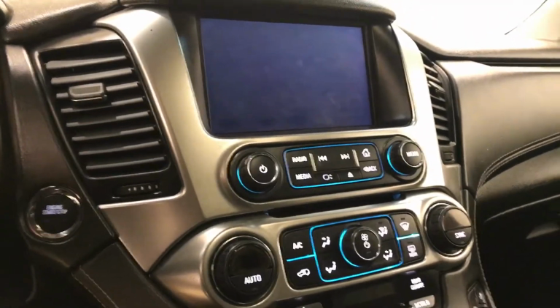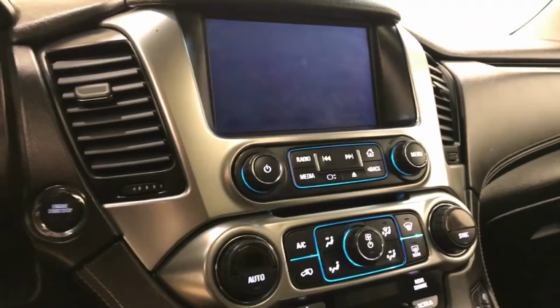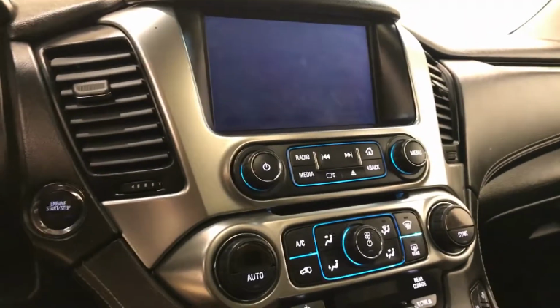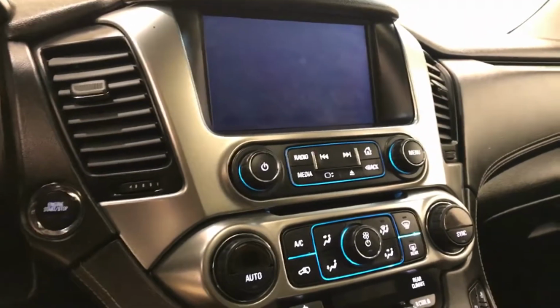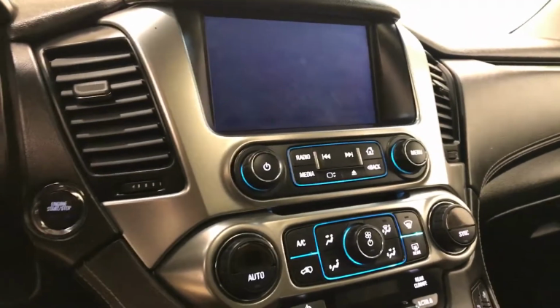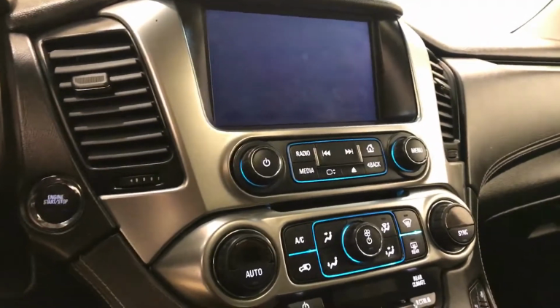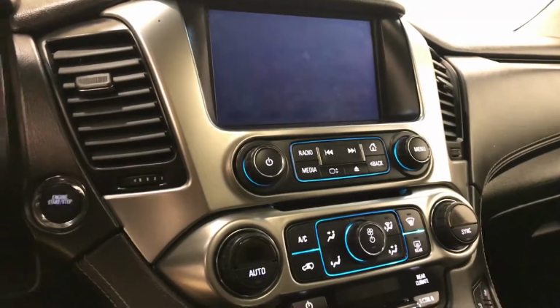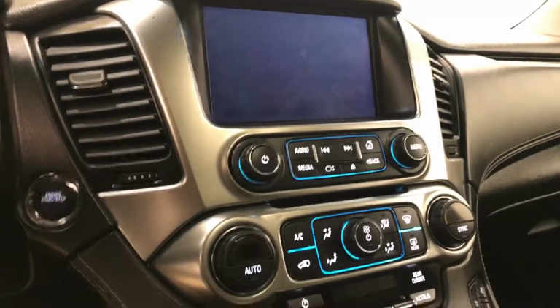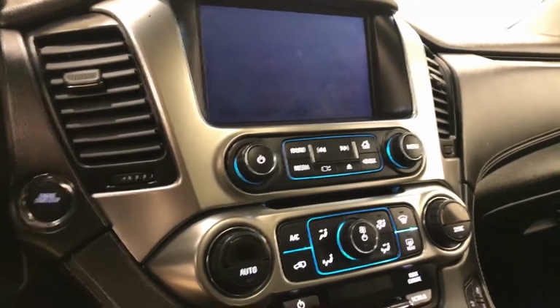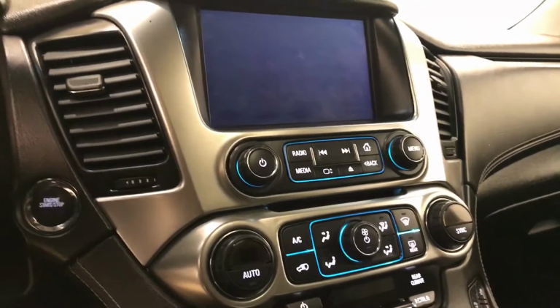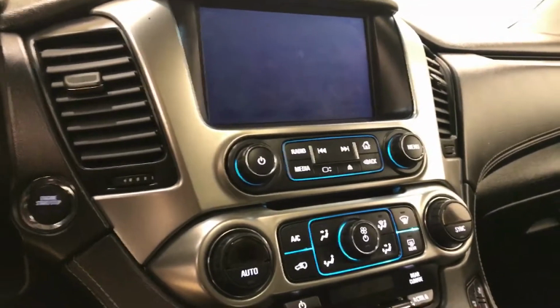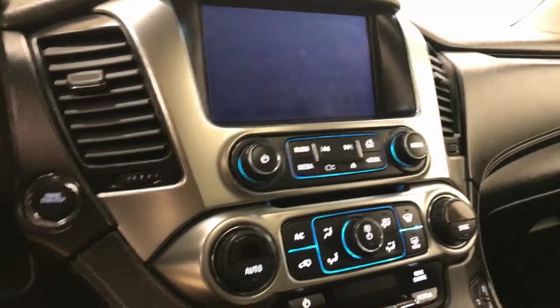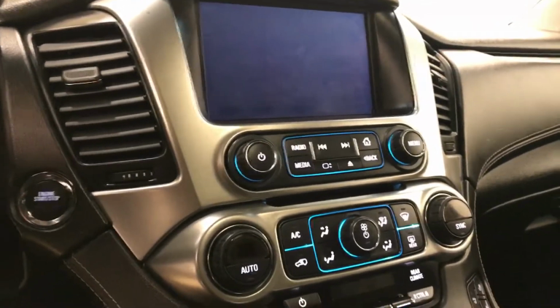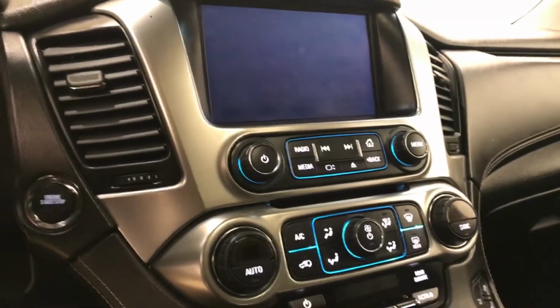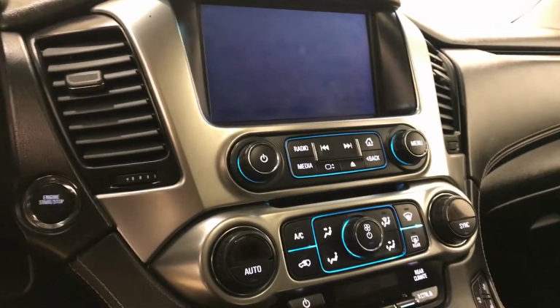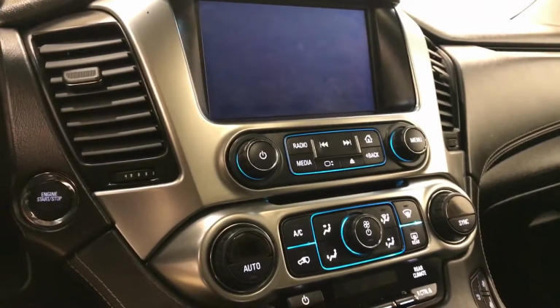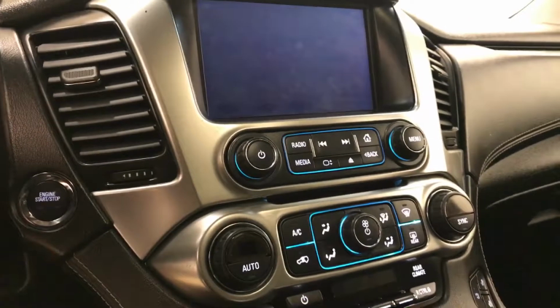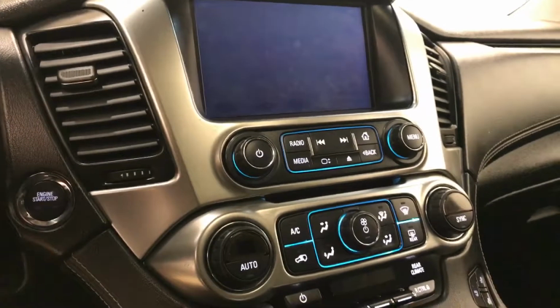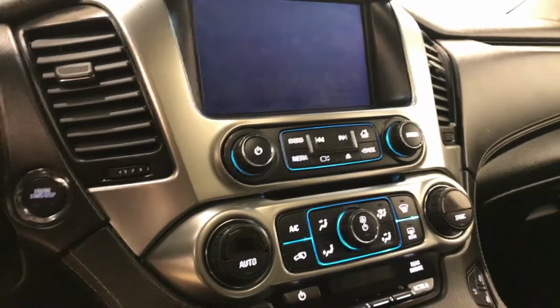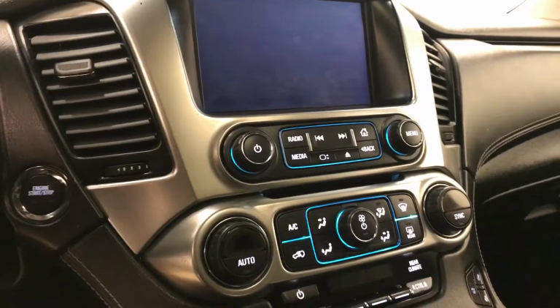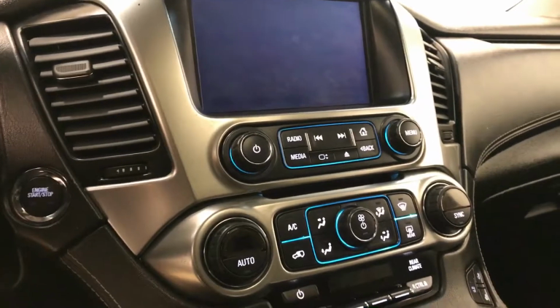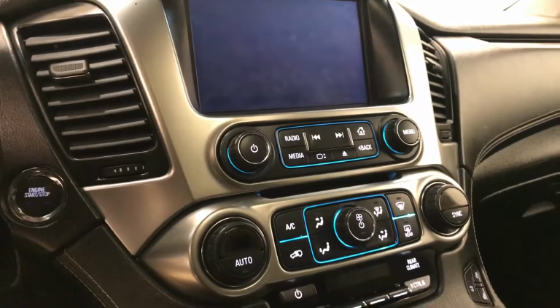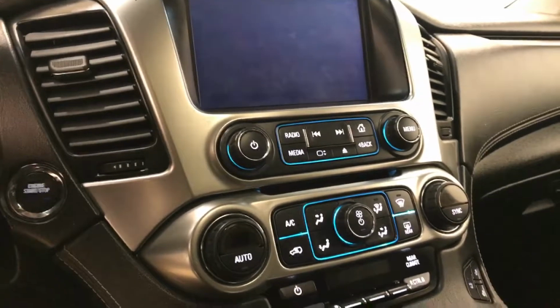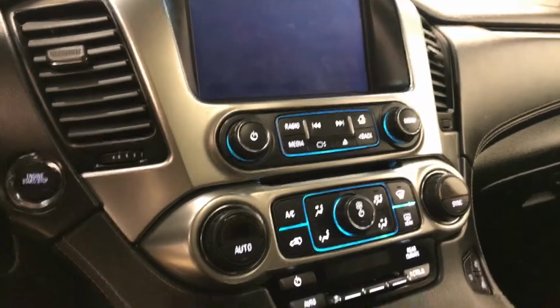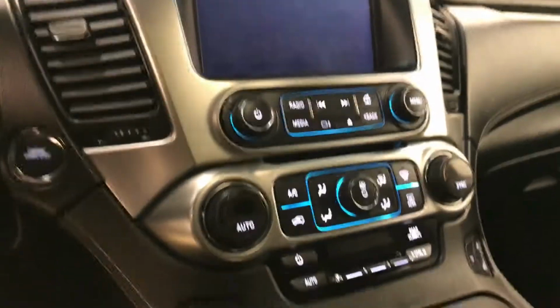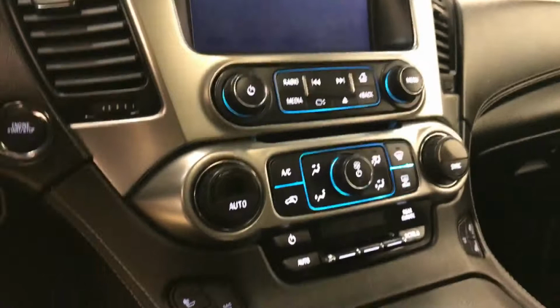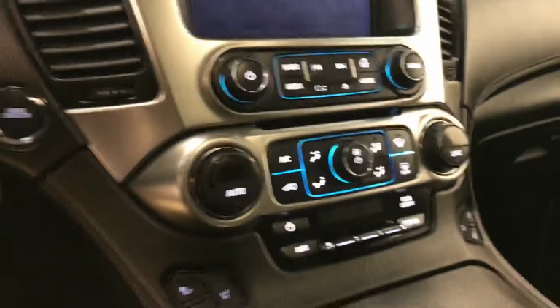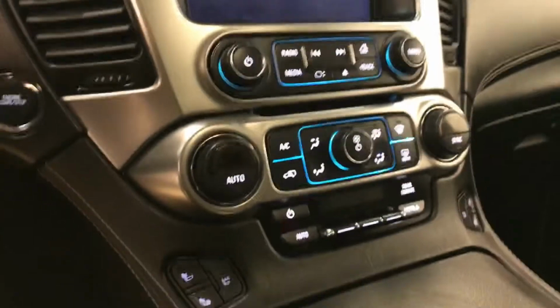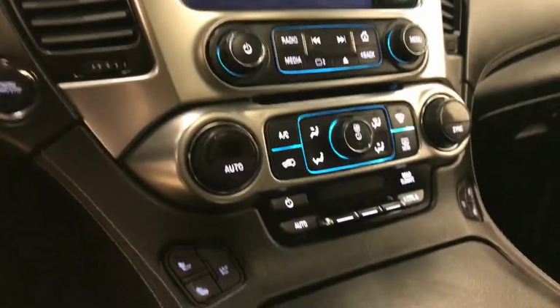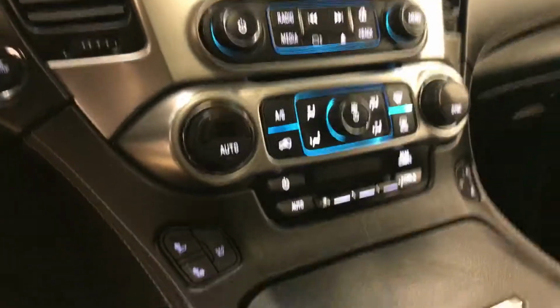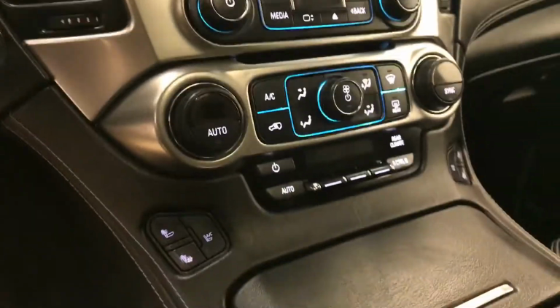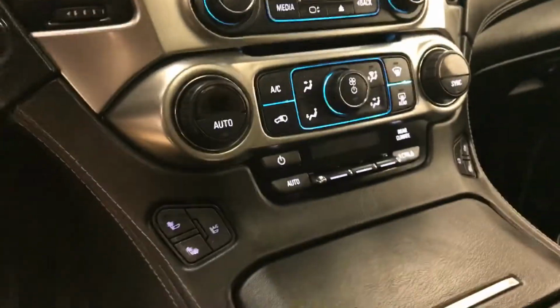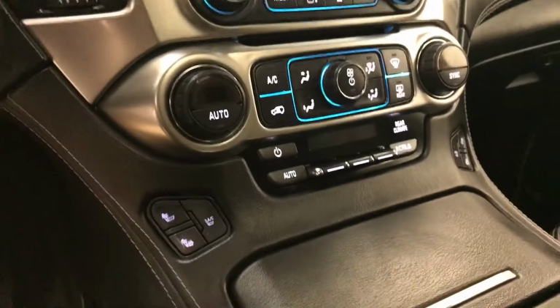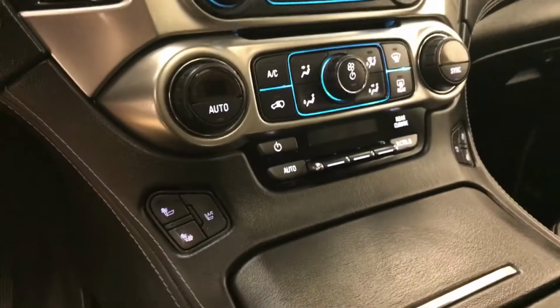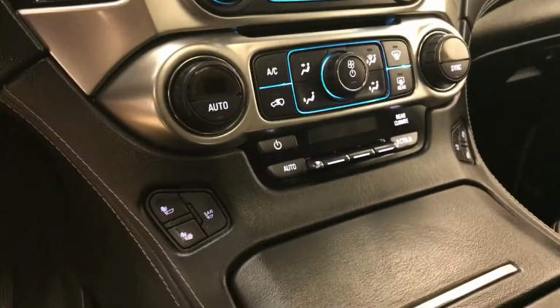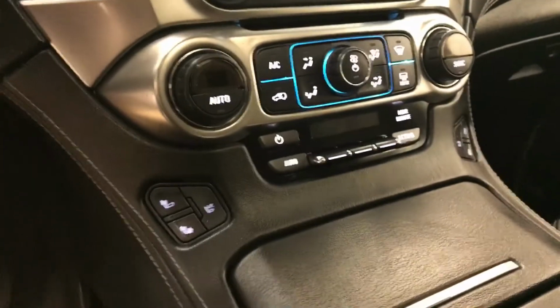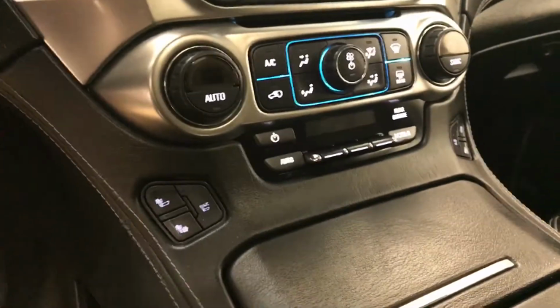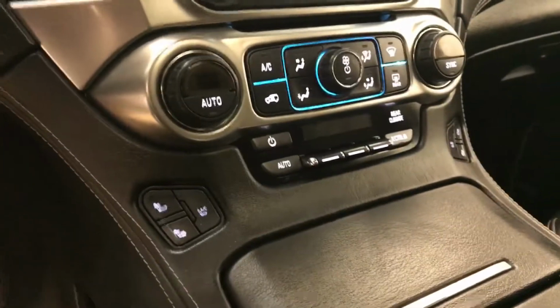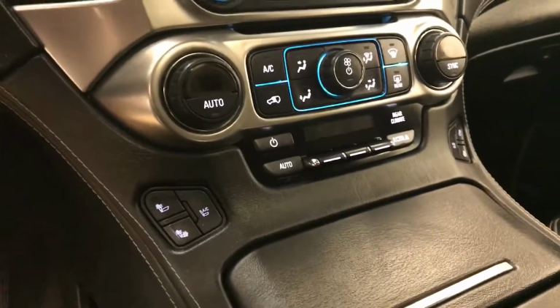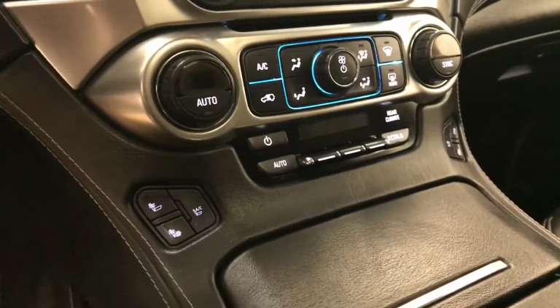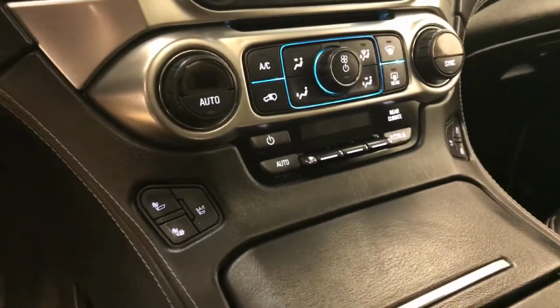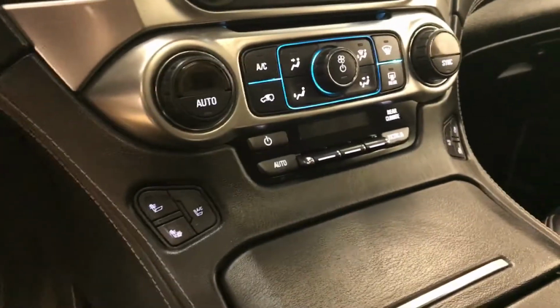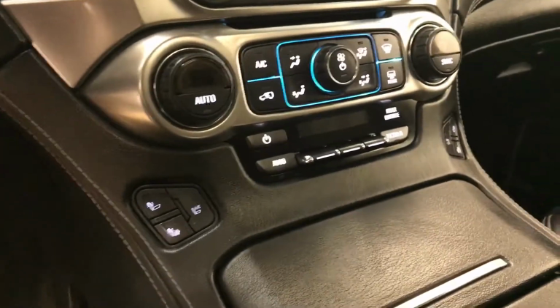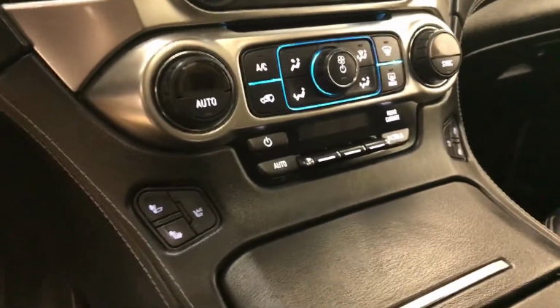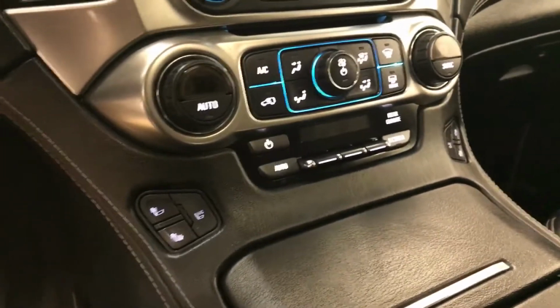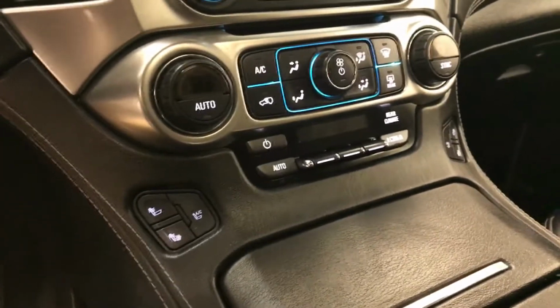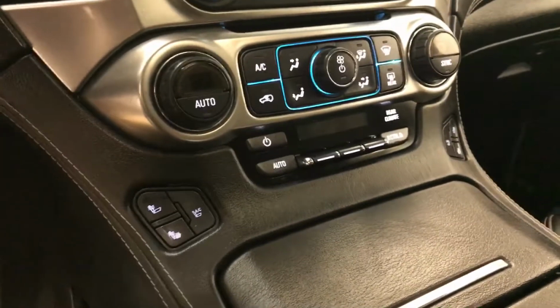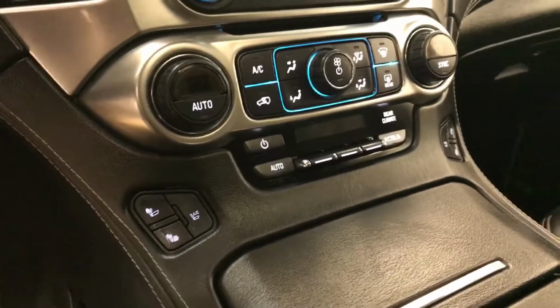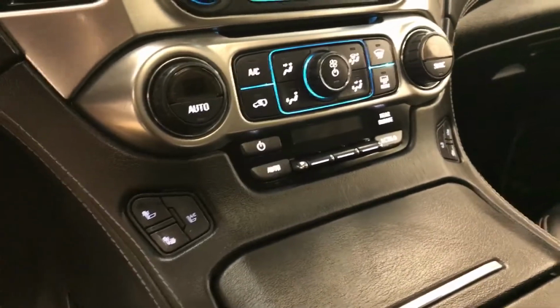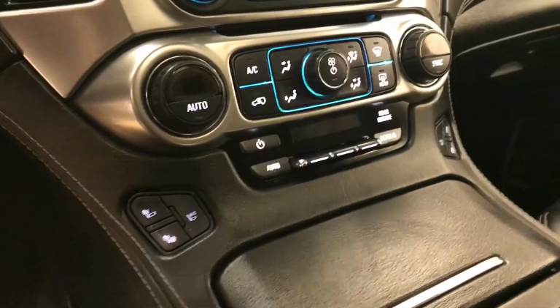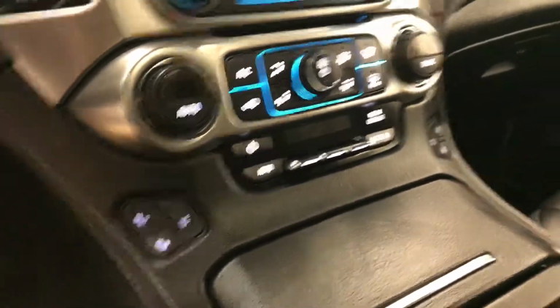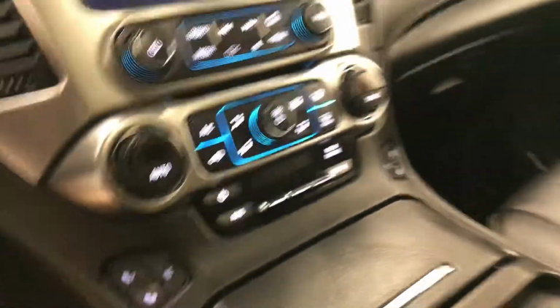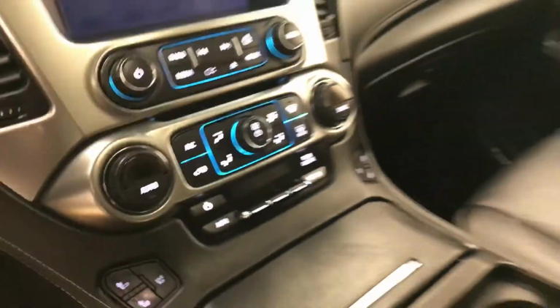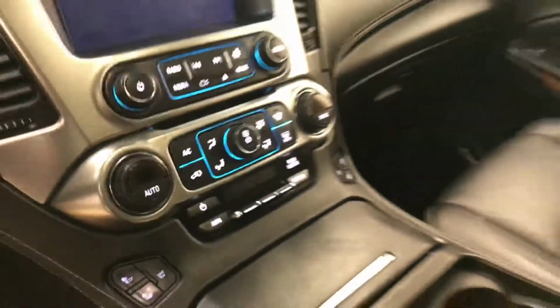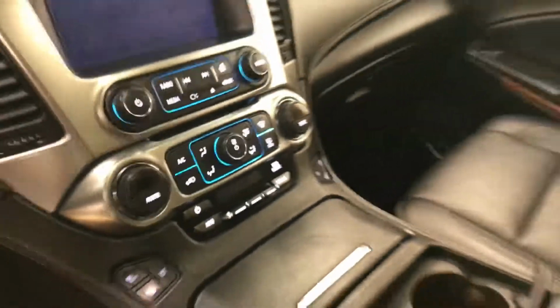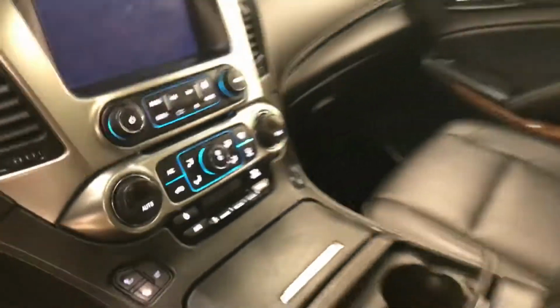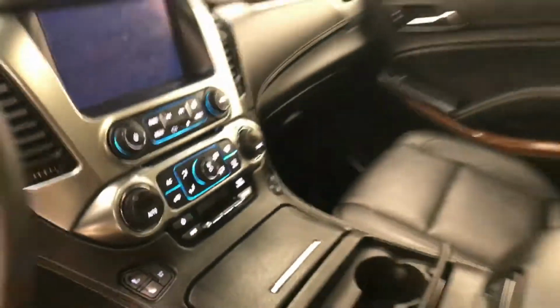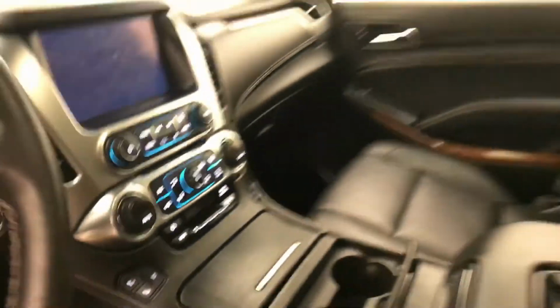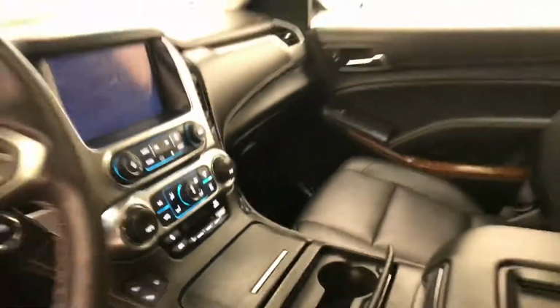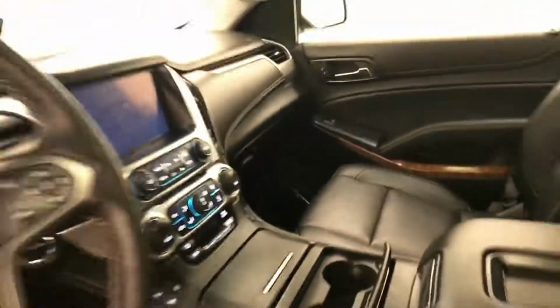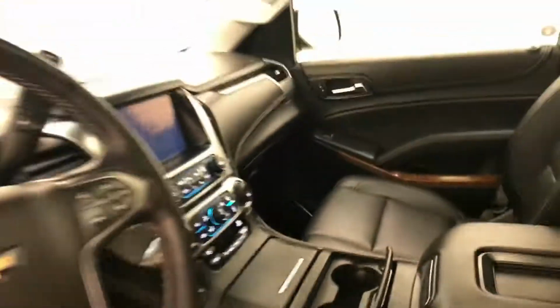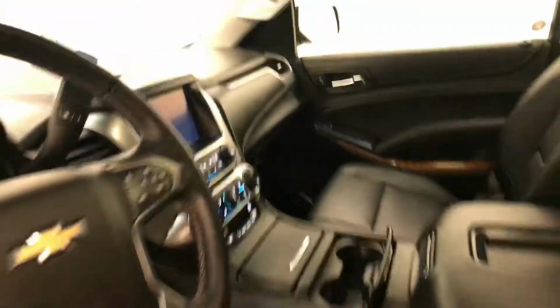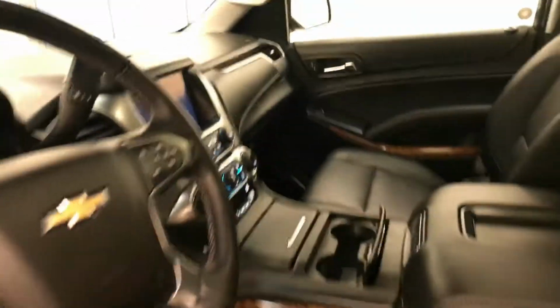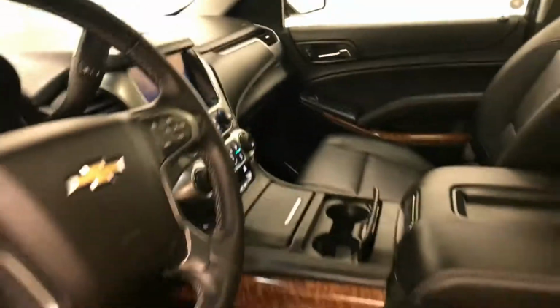Push button start, dual zone electronic climate control with AC, heated and cooled seats, and our interior color is black.